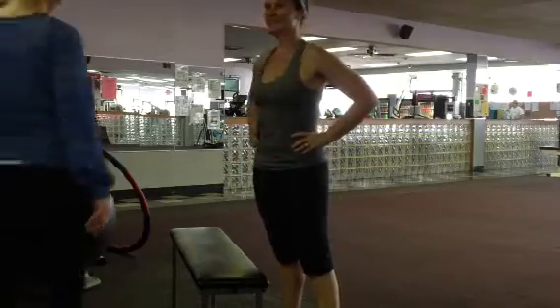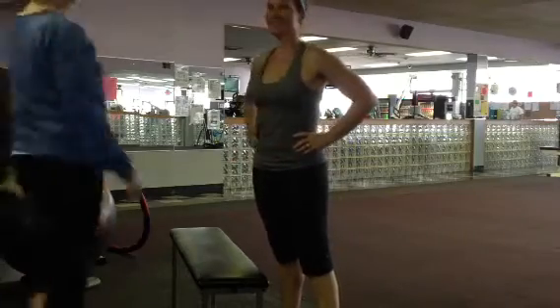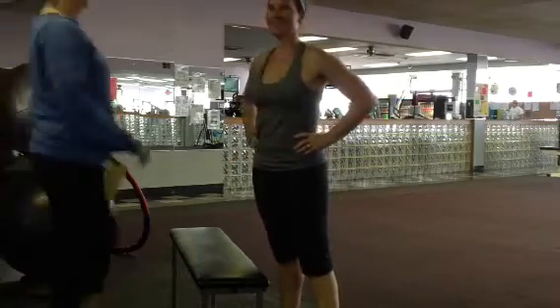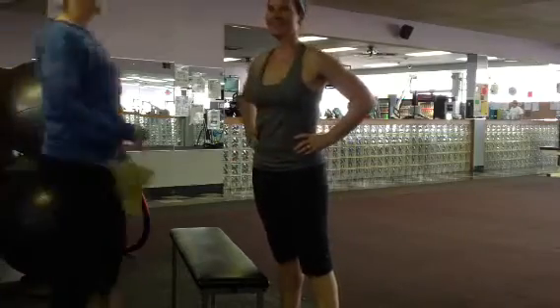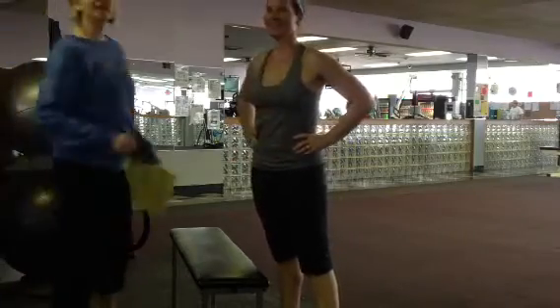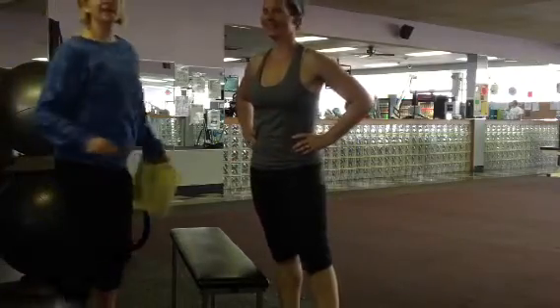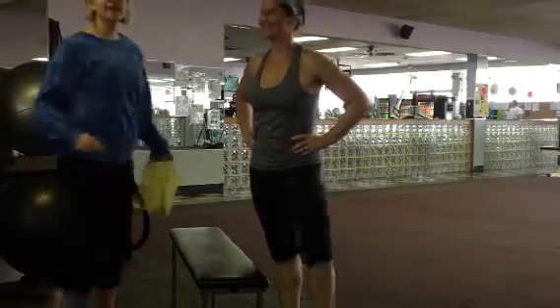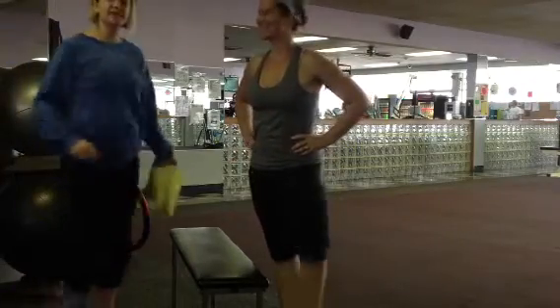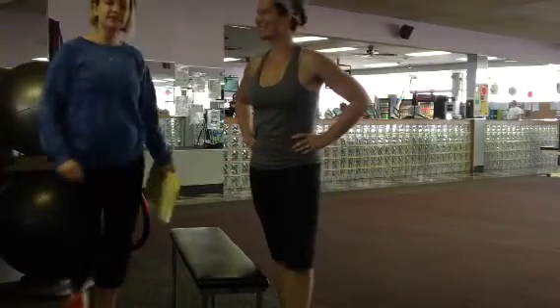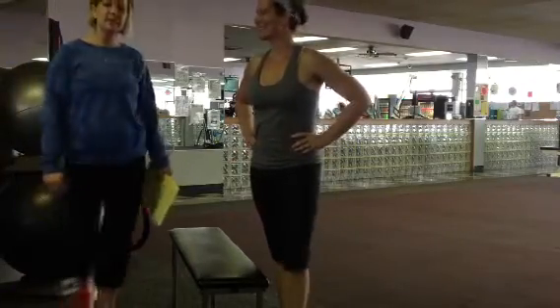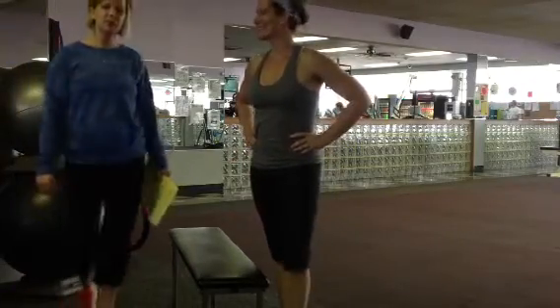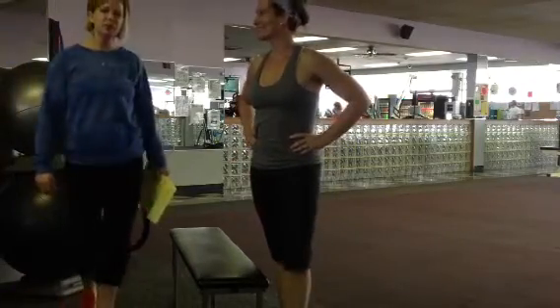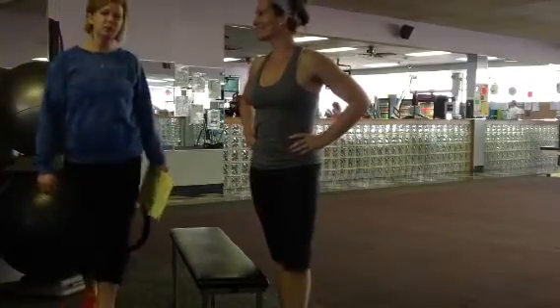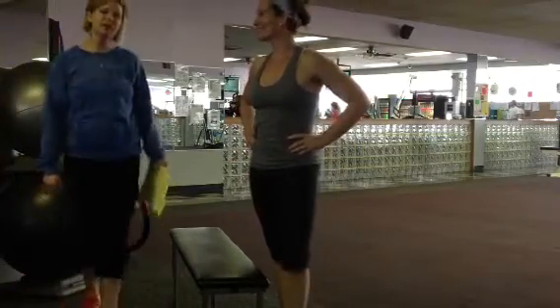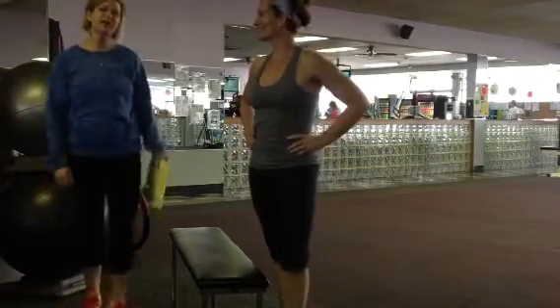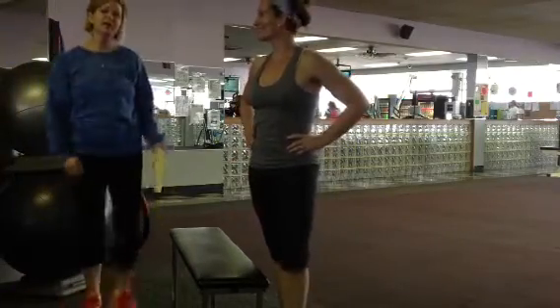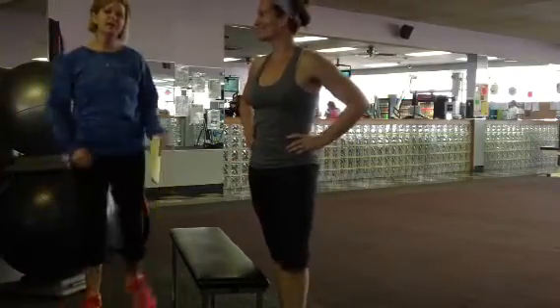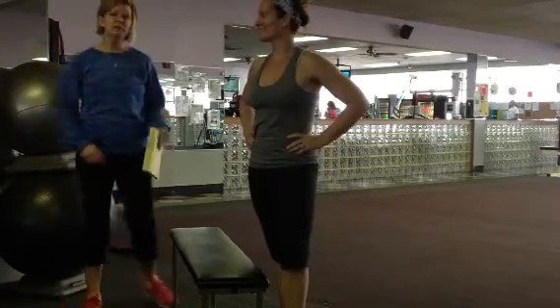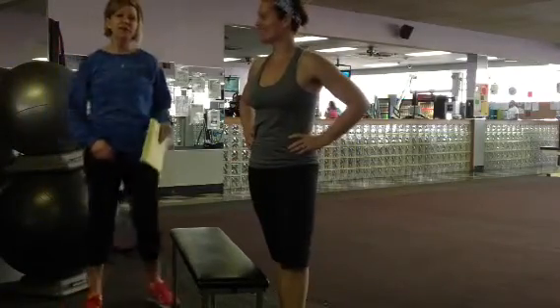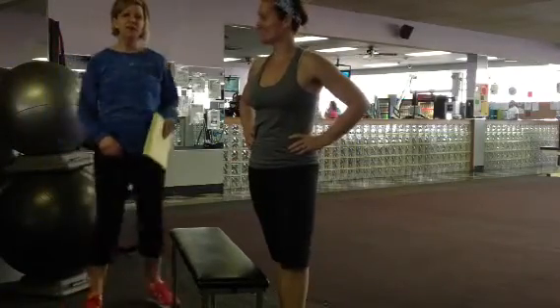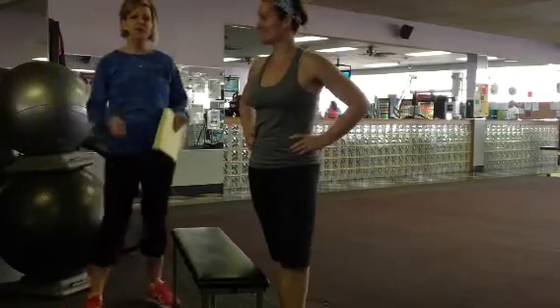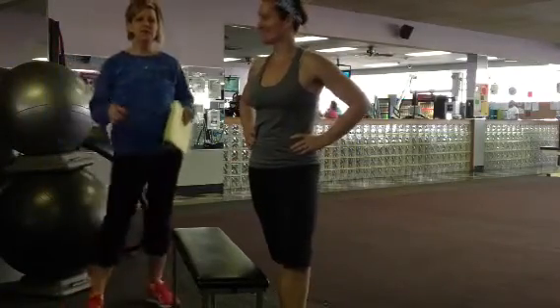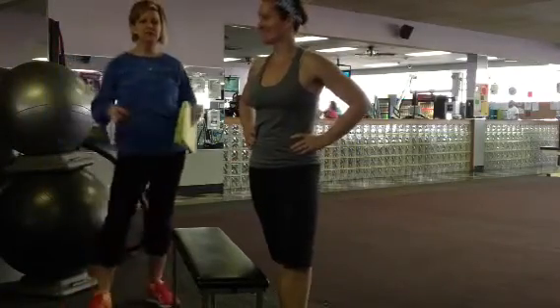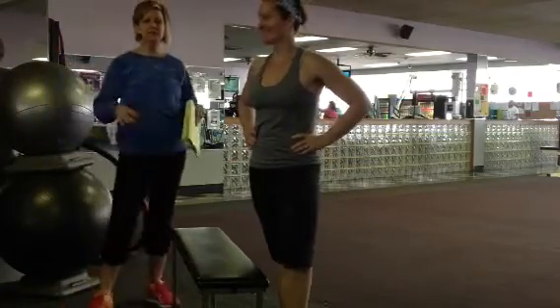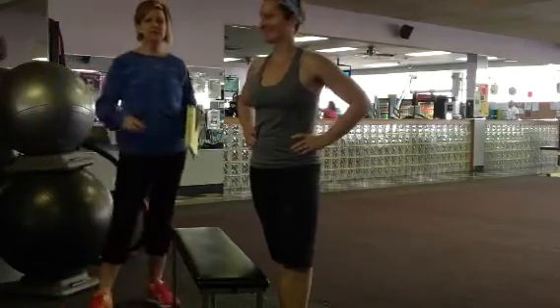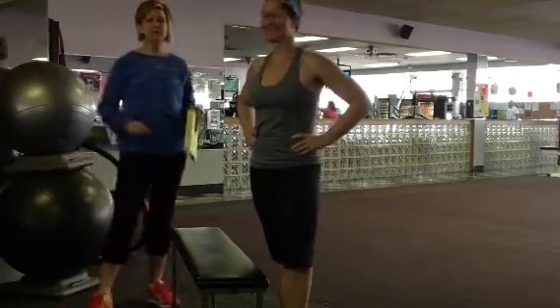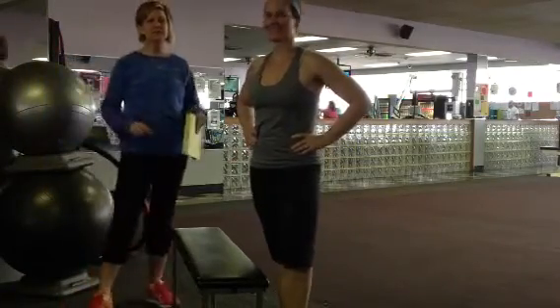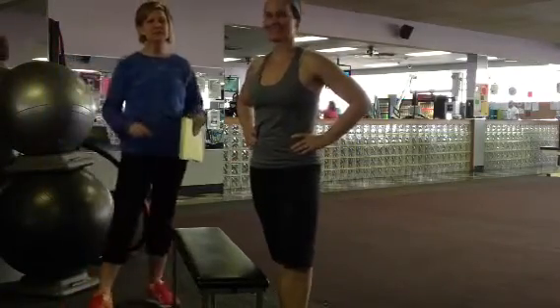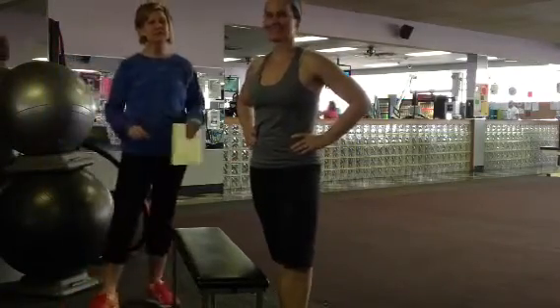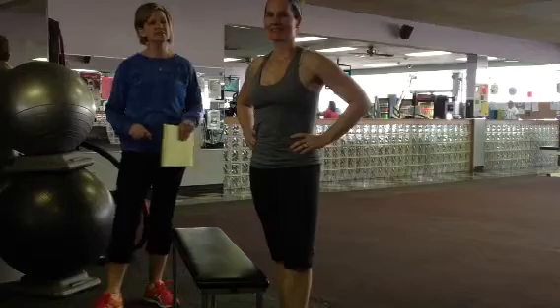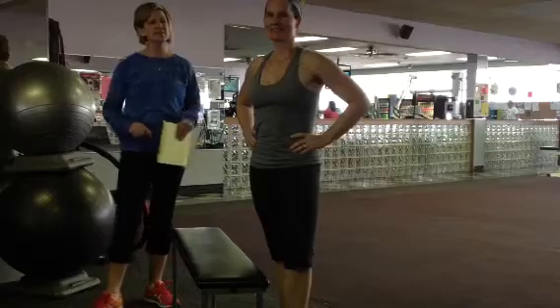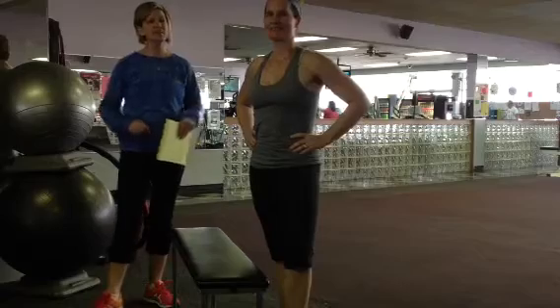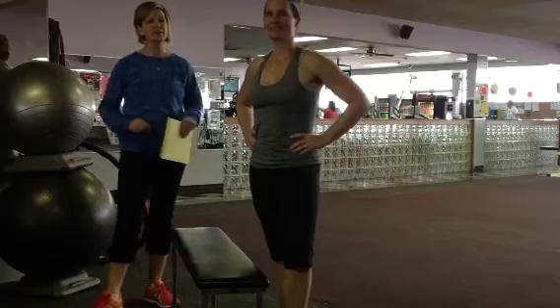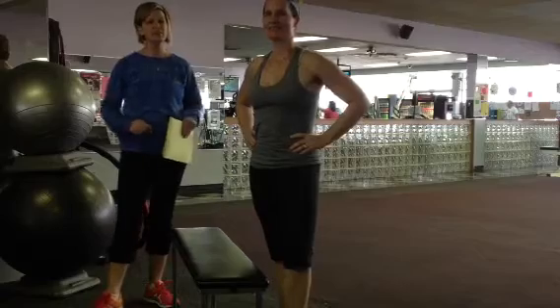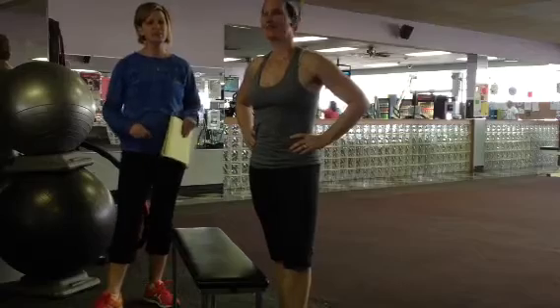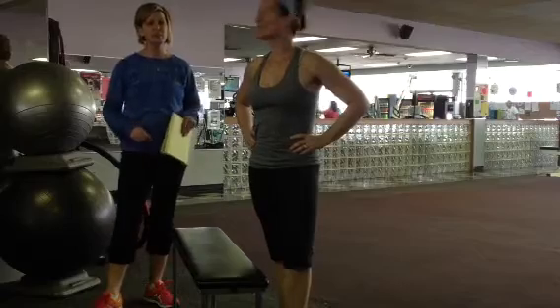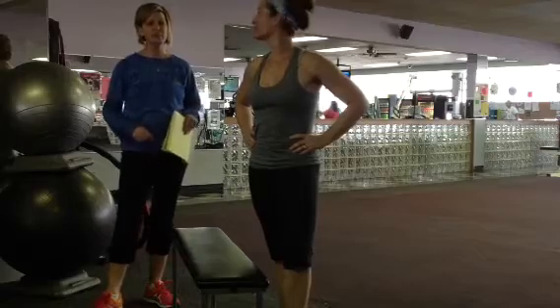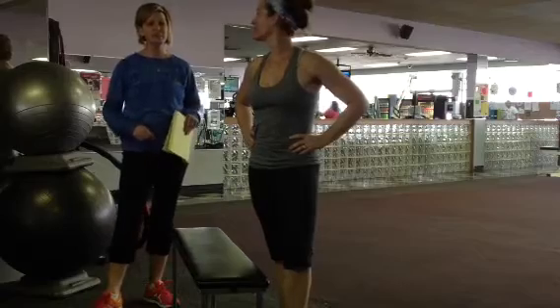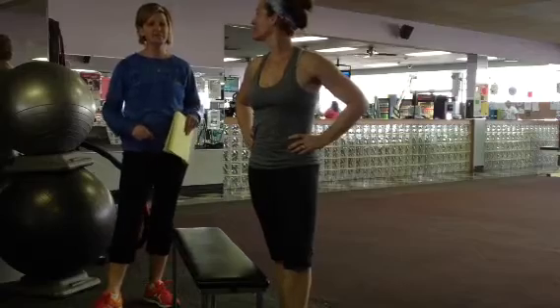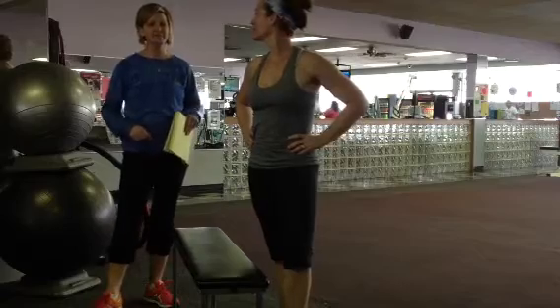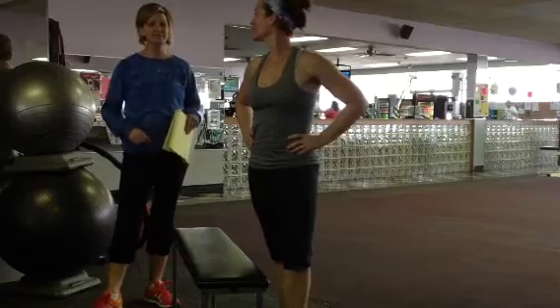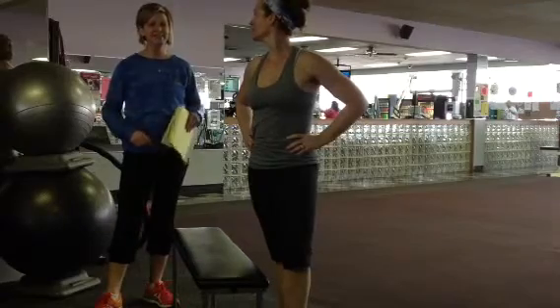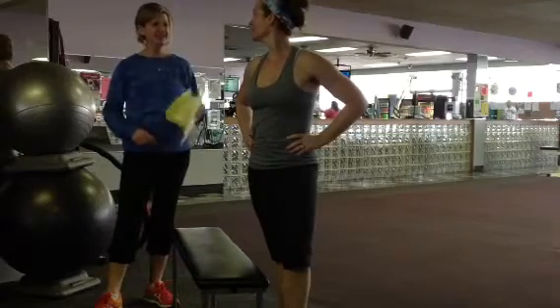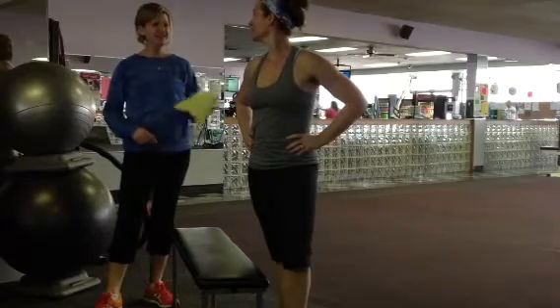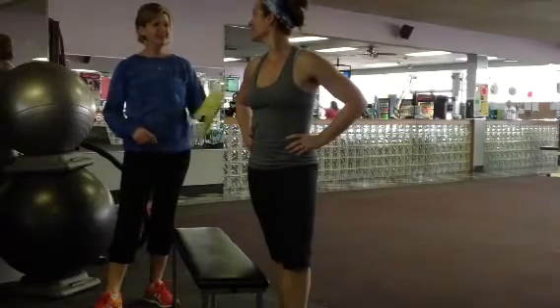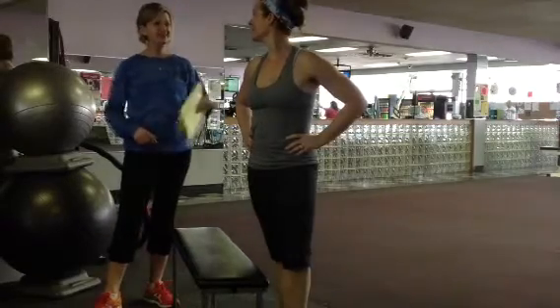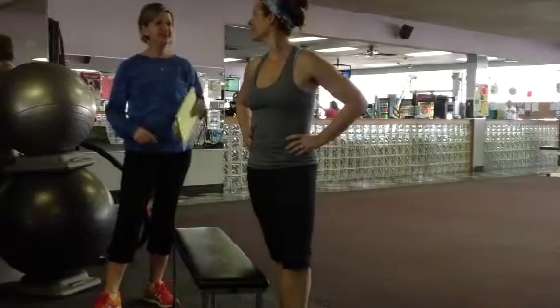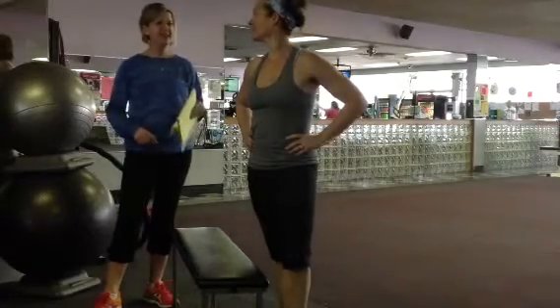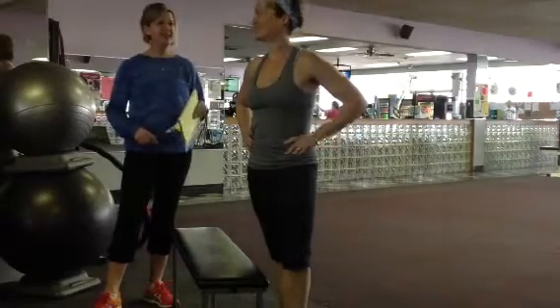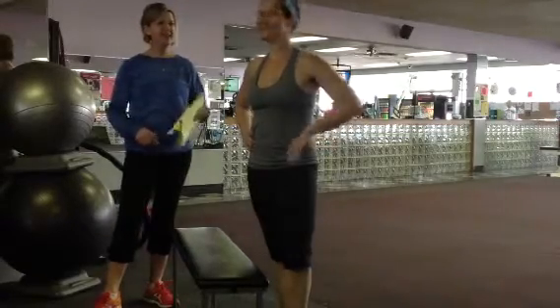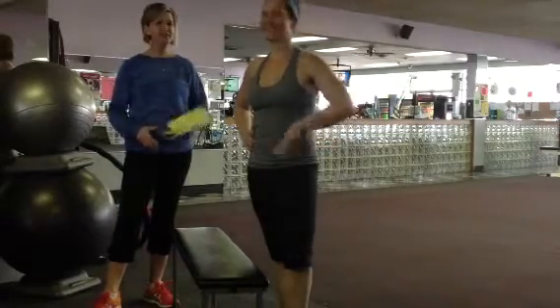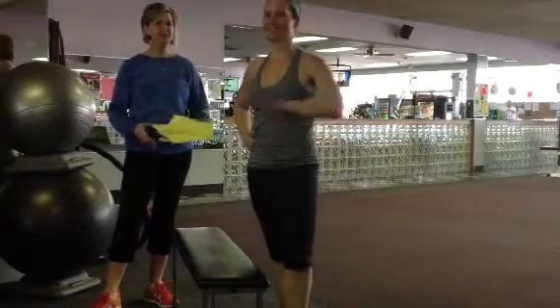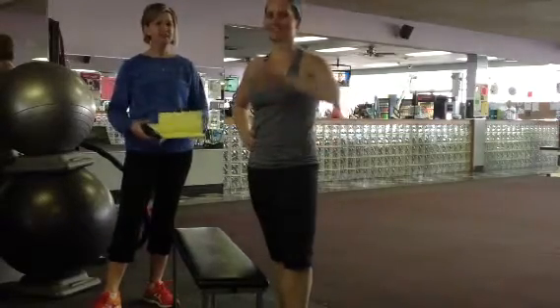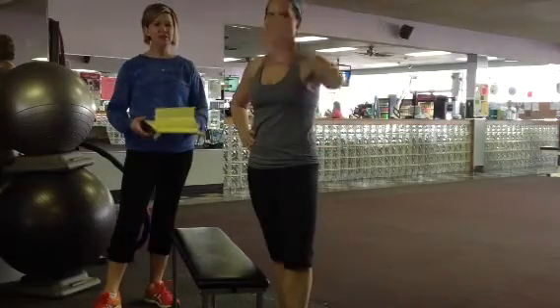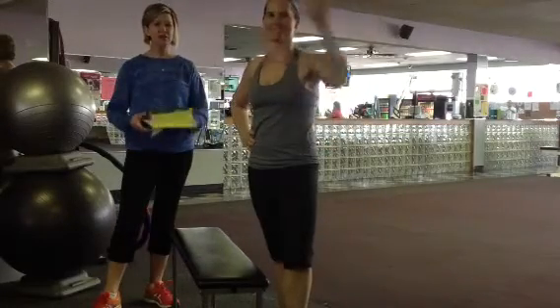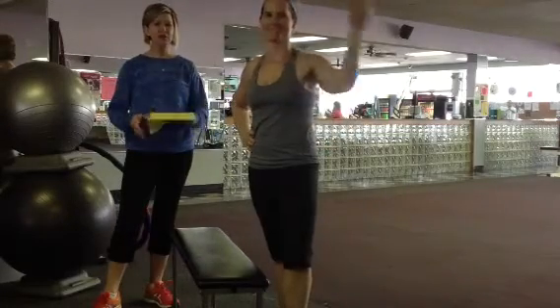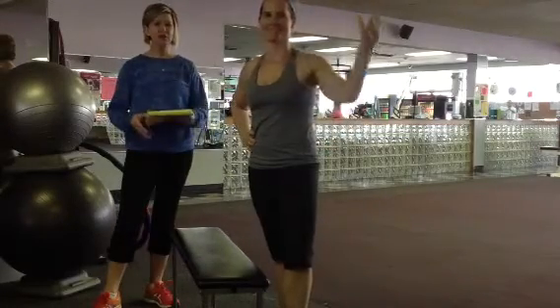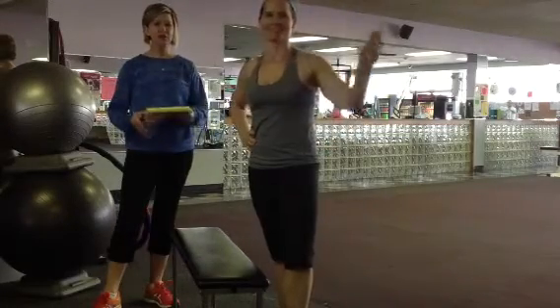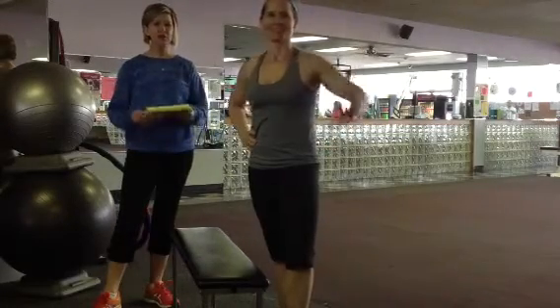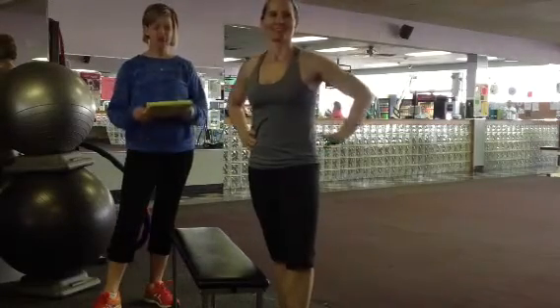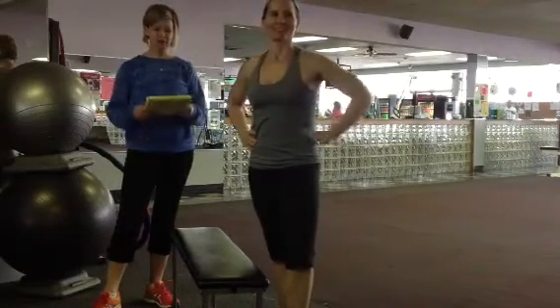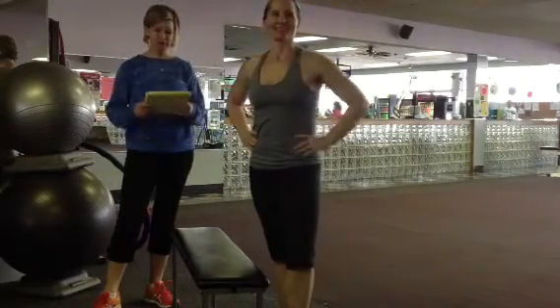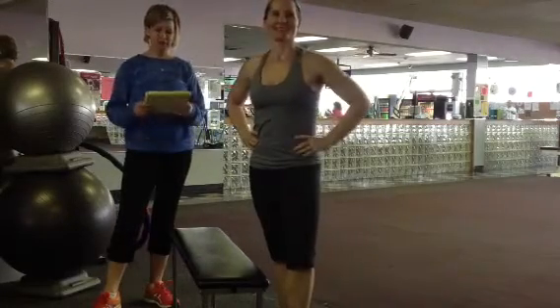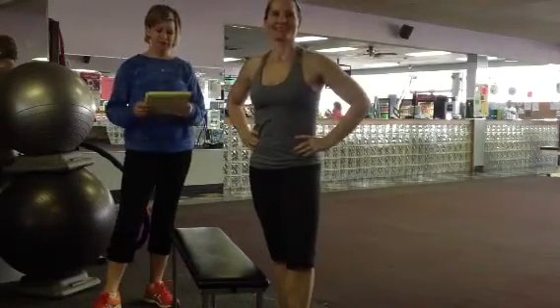Alright guys, it's time for a workout of the week. You ready to do this? Because it's going to be a good one. This is Kathy, she's going to be our model today.